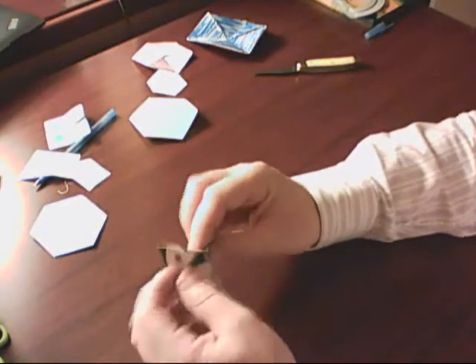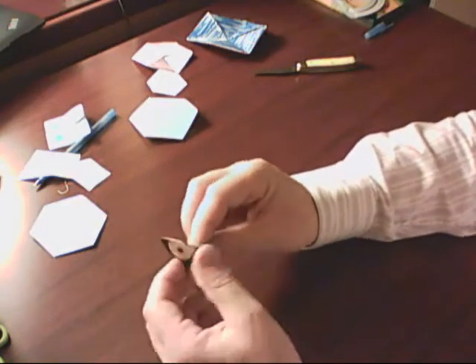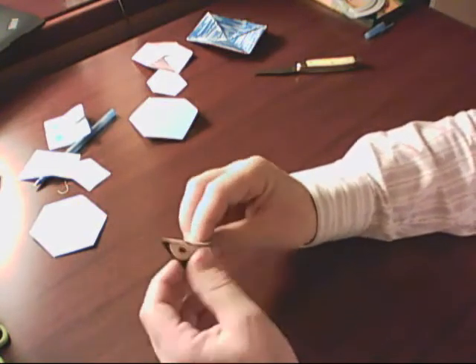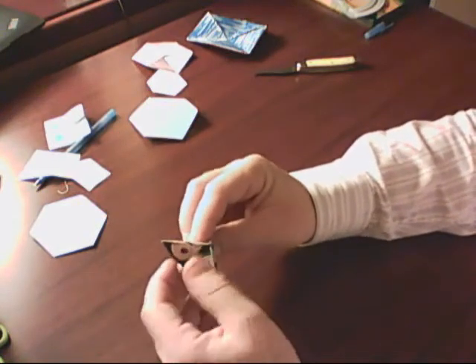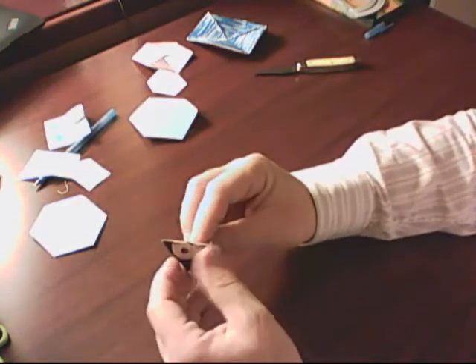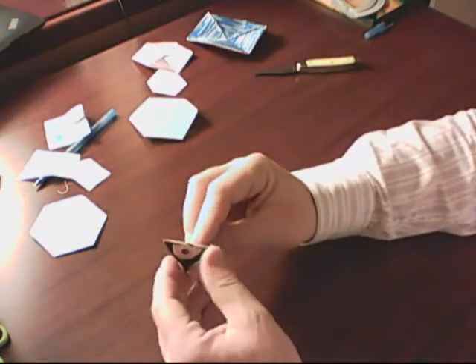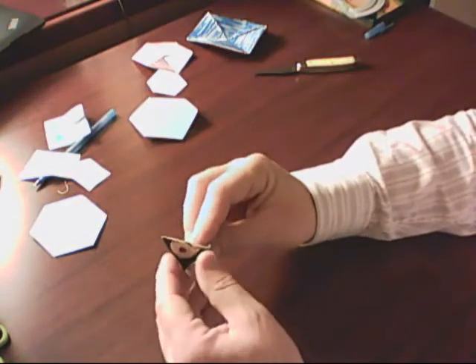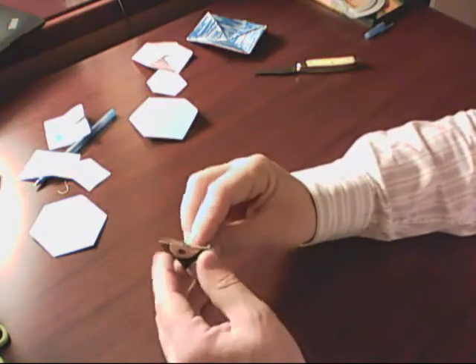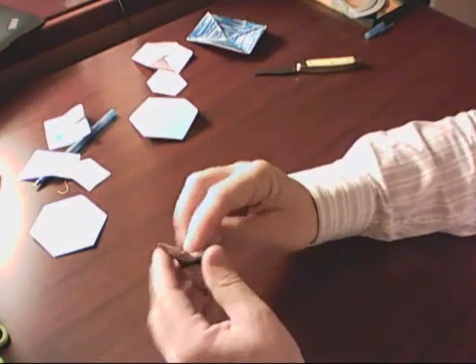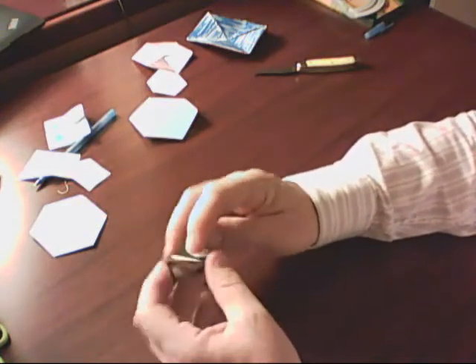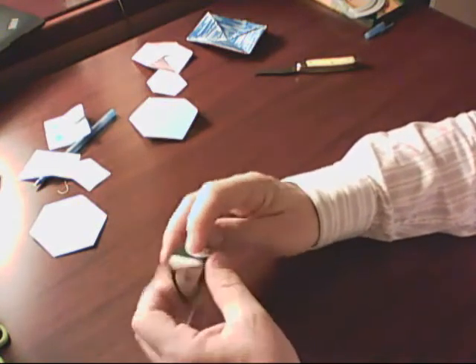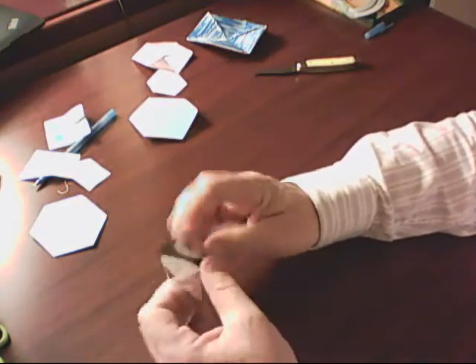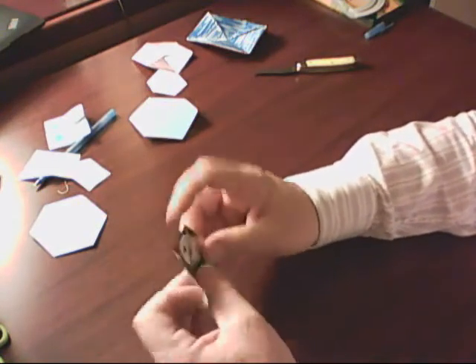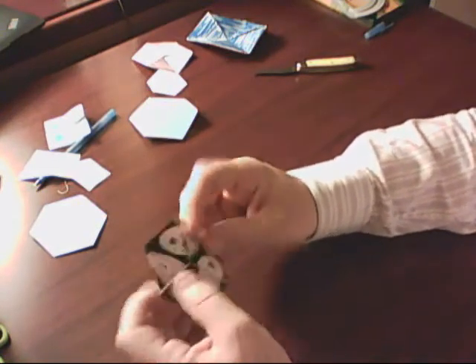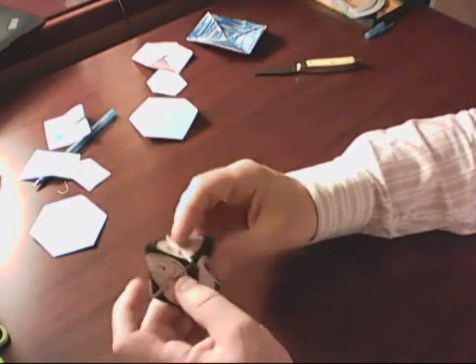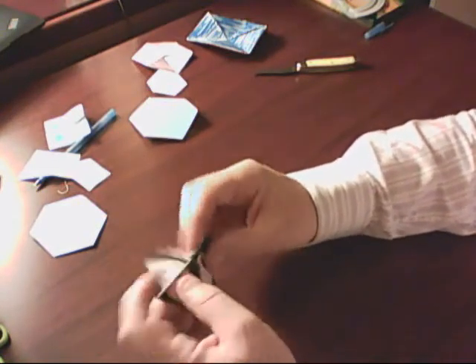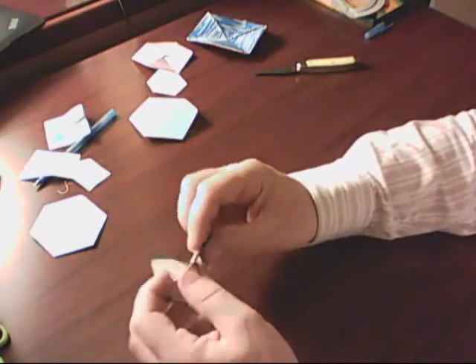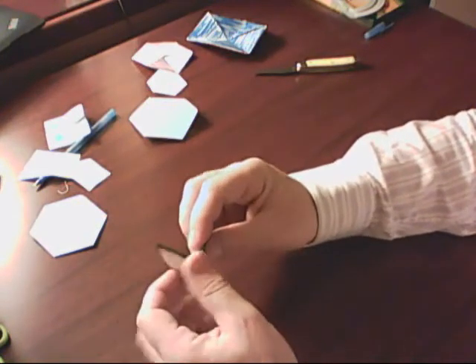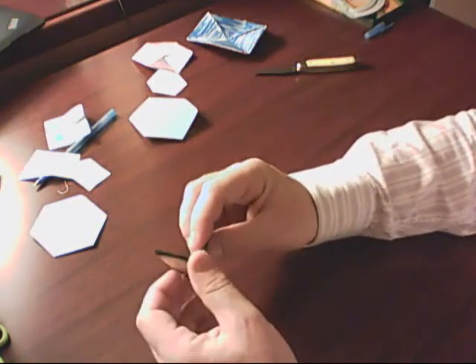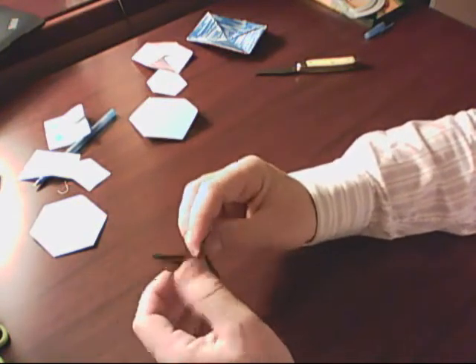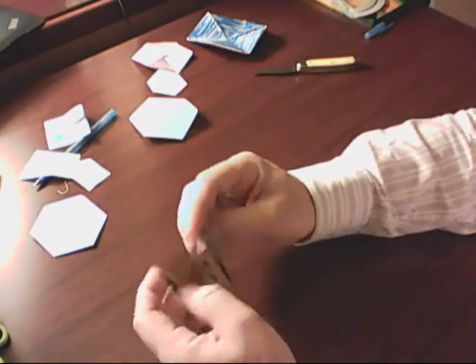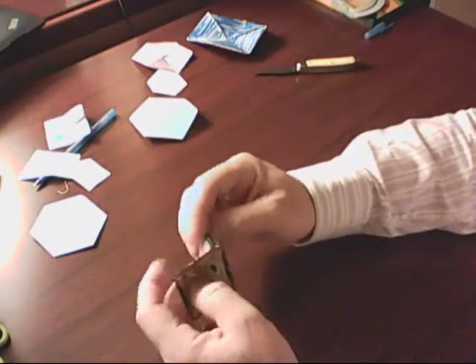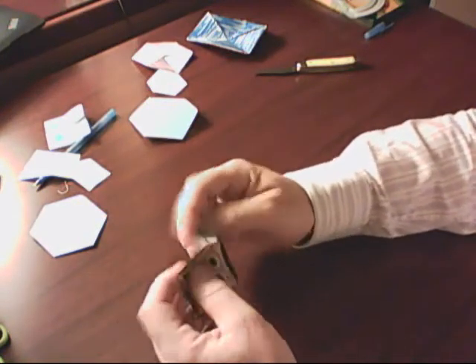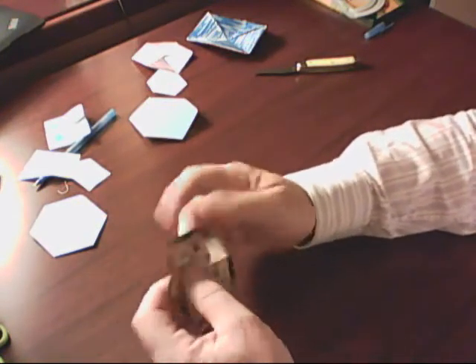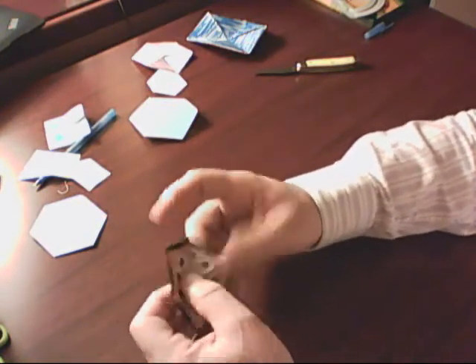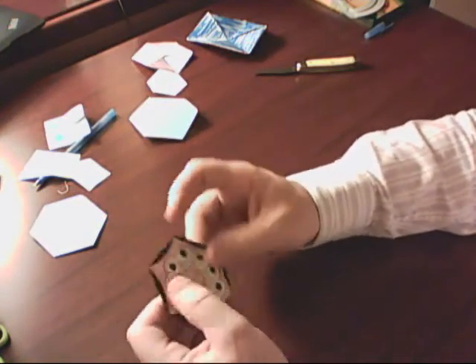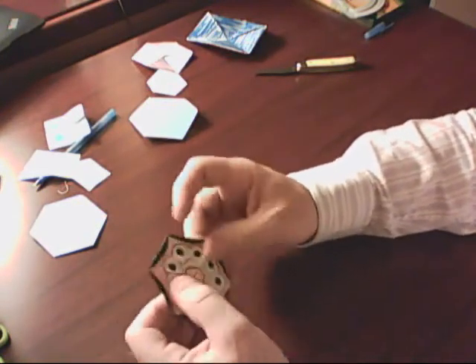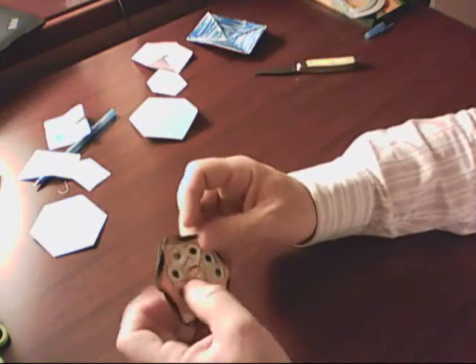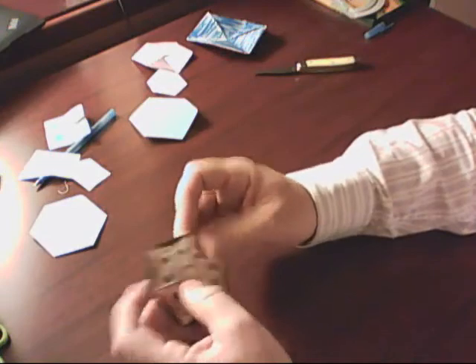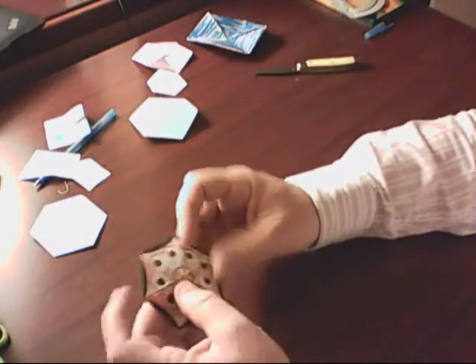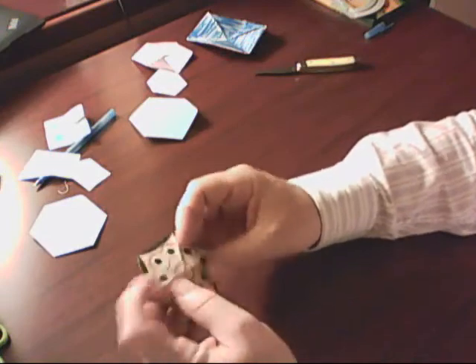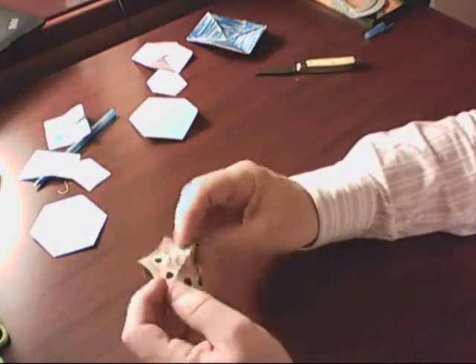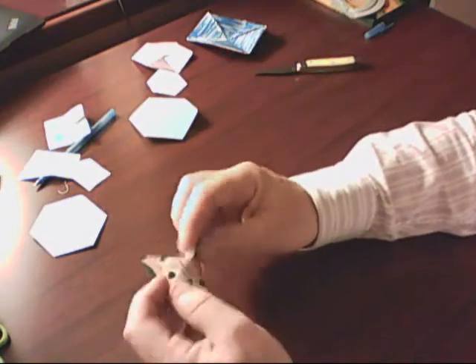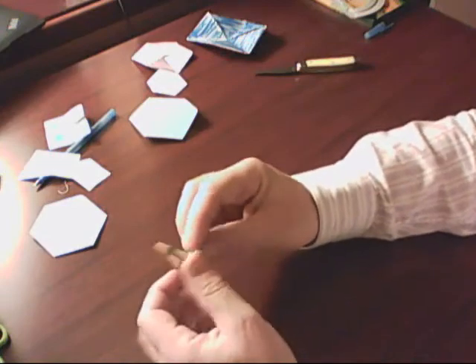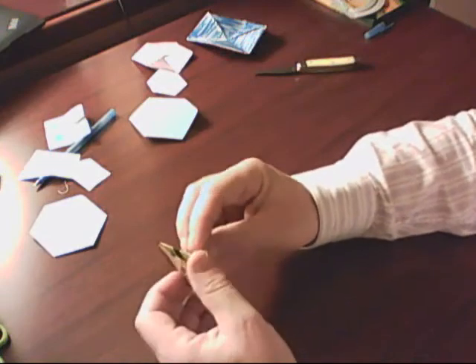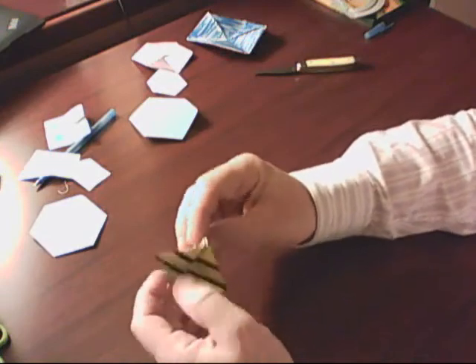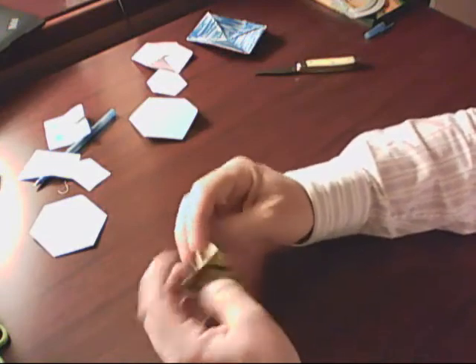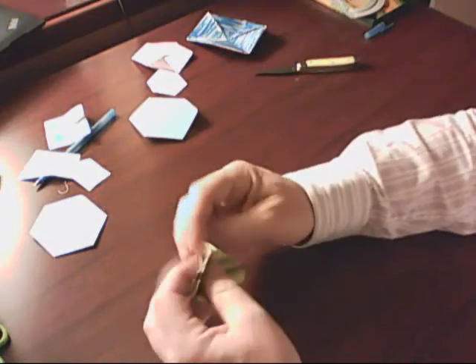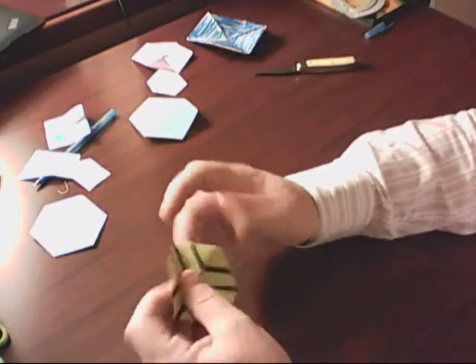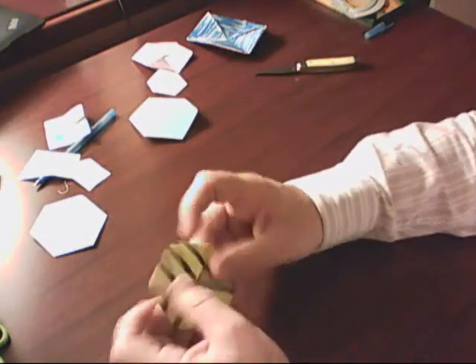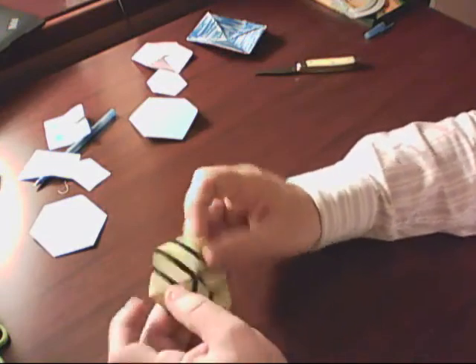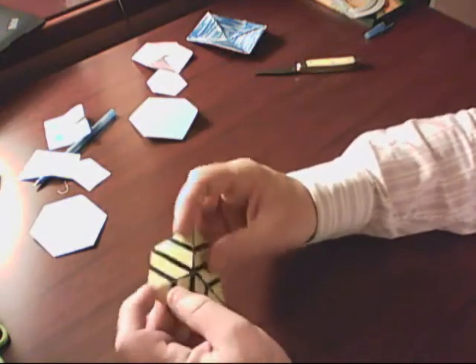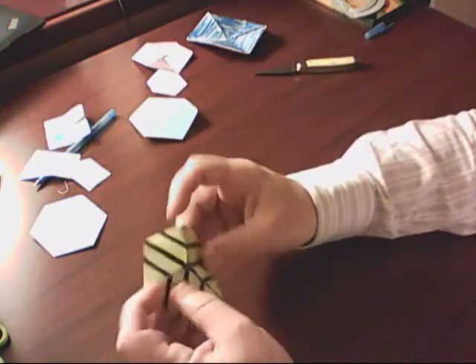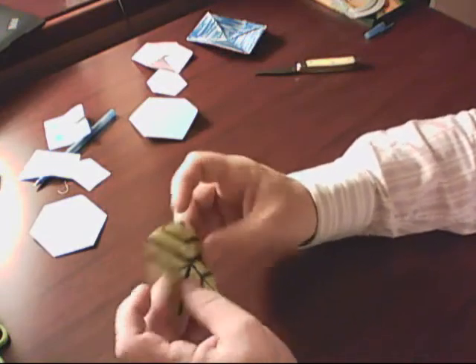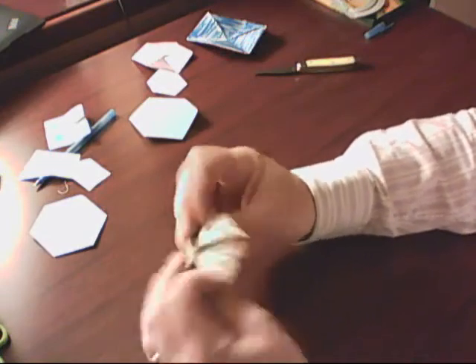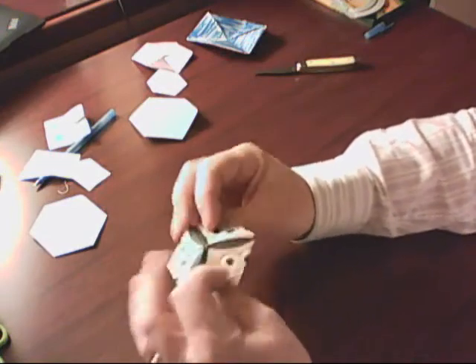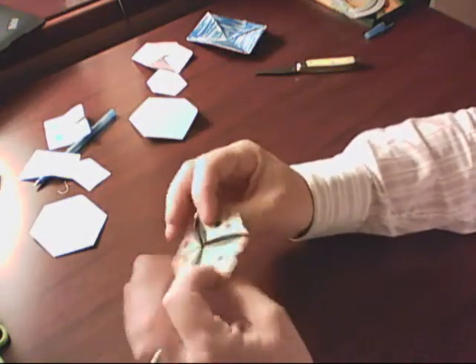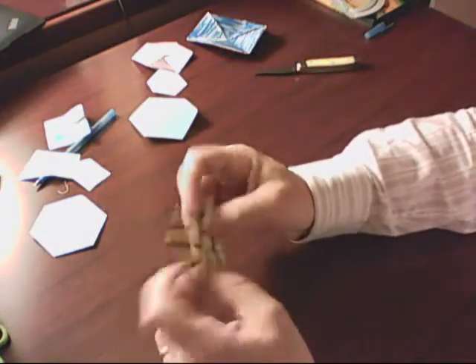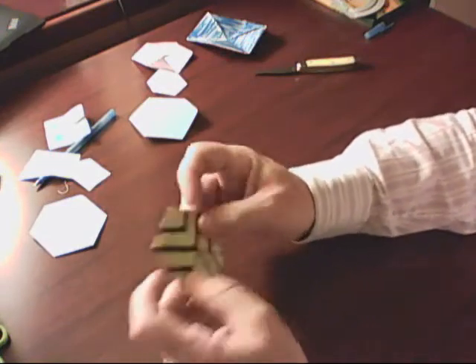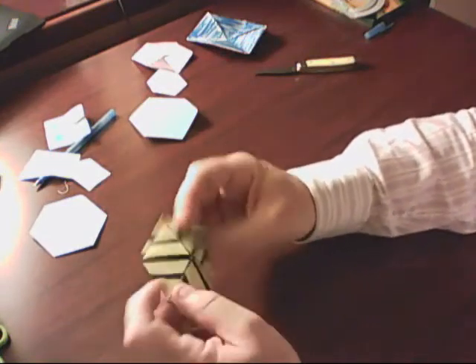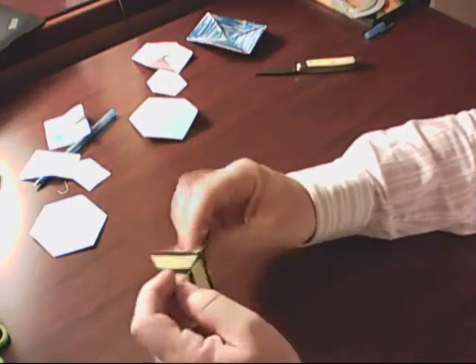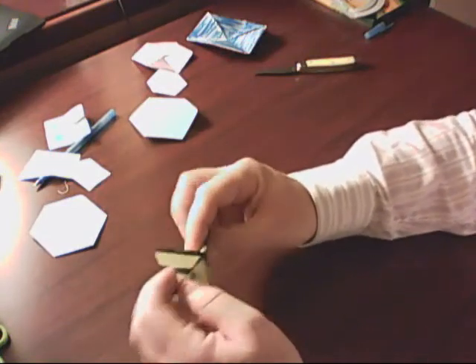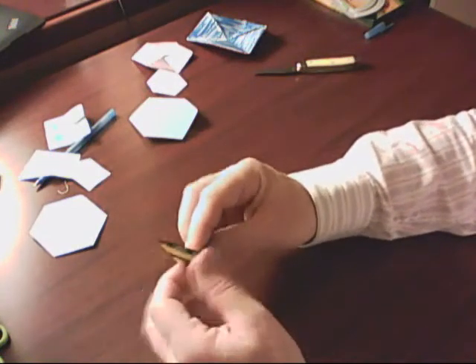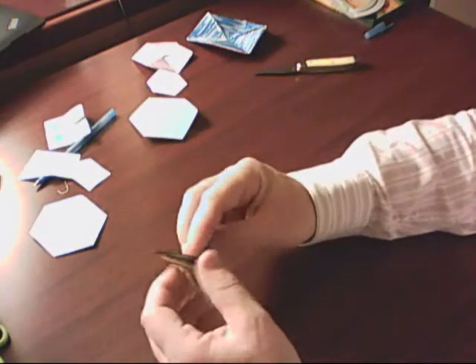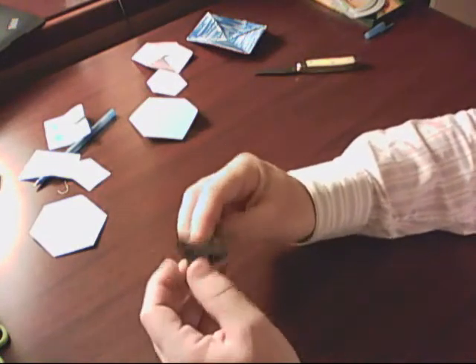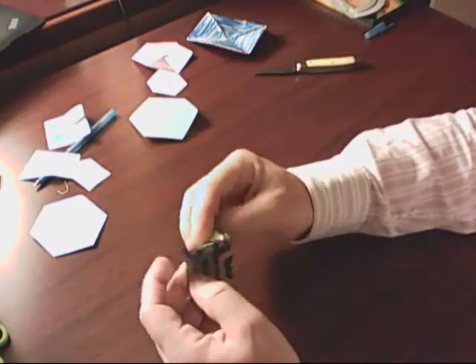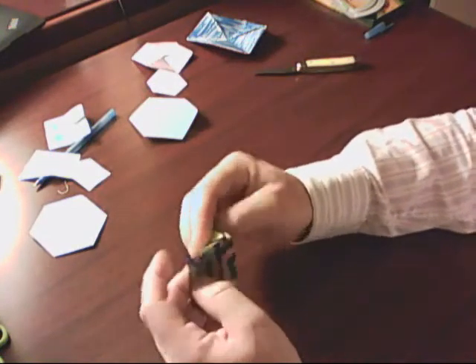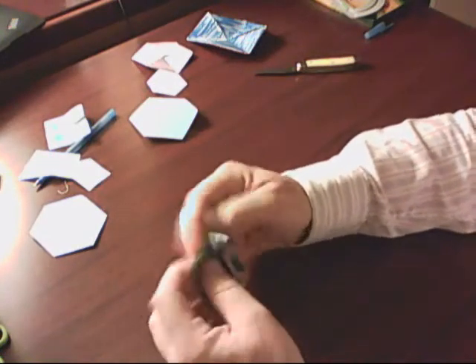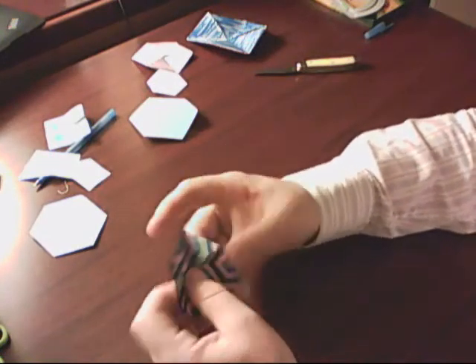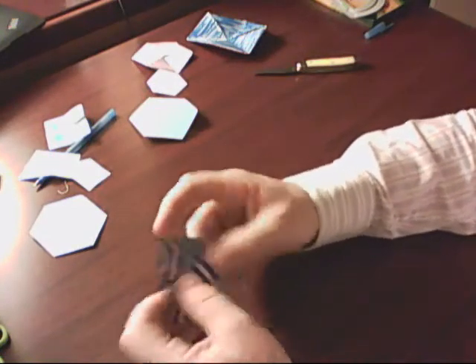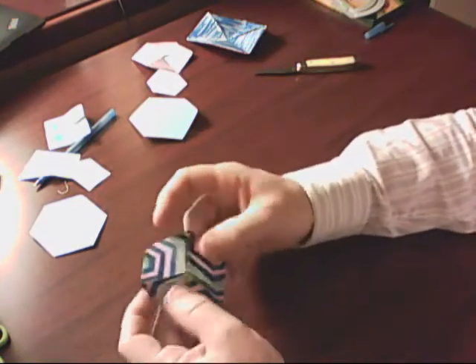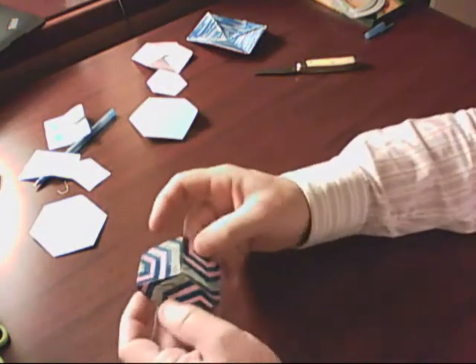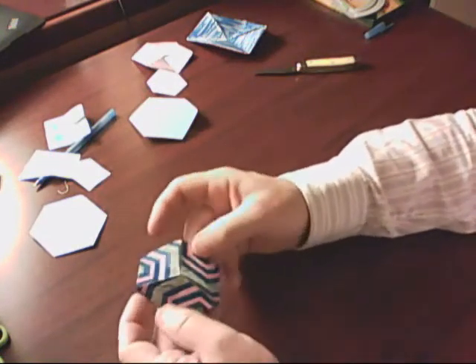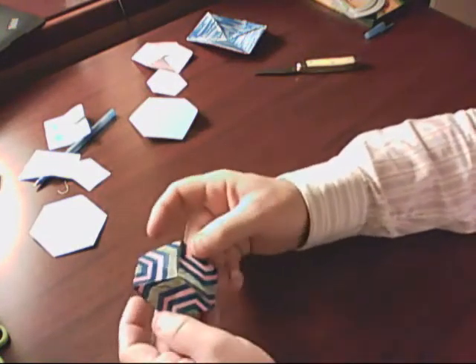And I know somebody out there is like a flexagon expert, and they're saying, just go here, just do that — you're missing it. There it is.